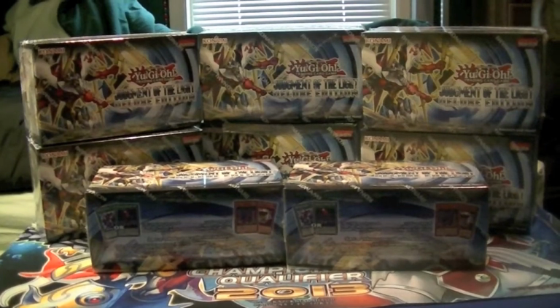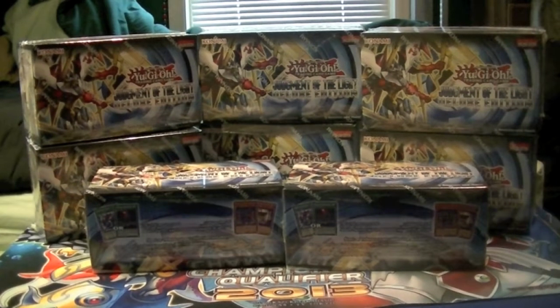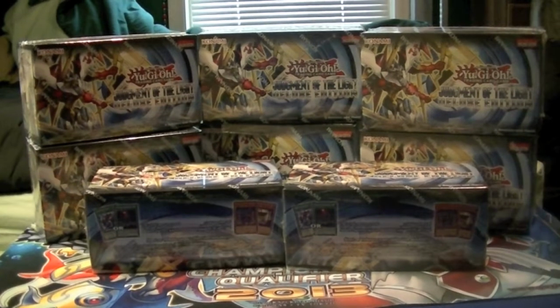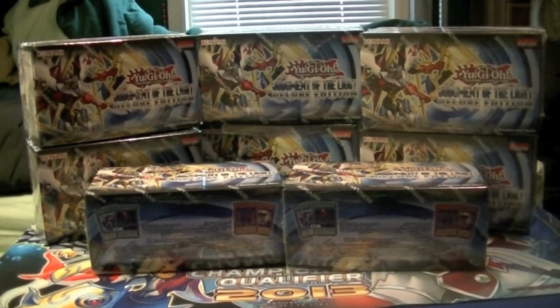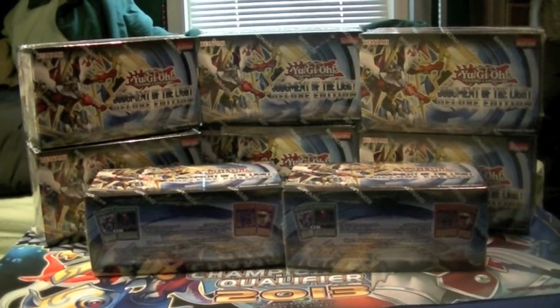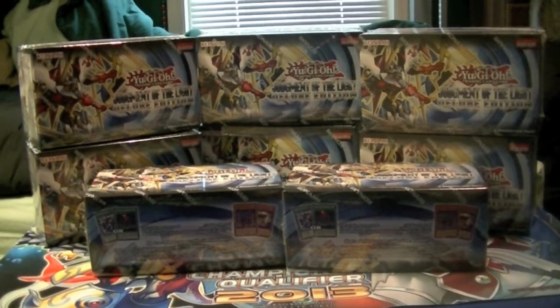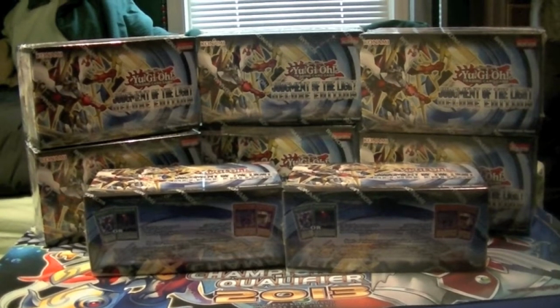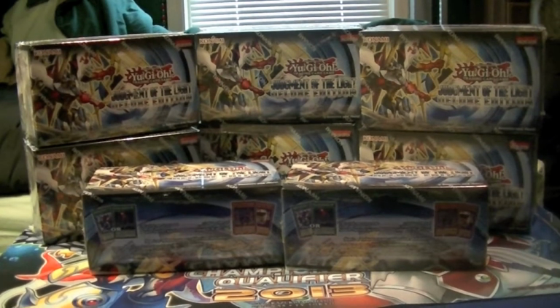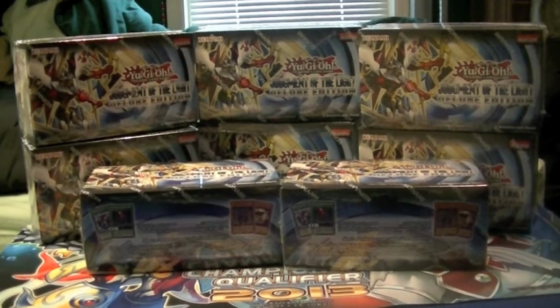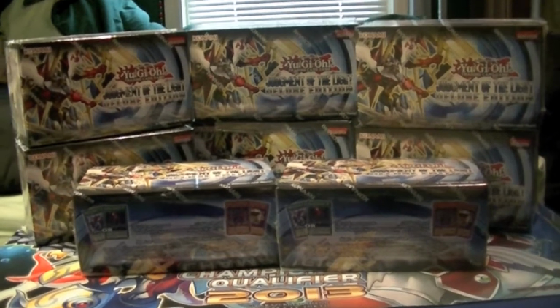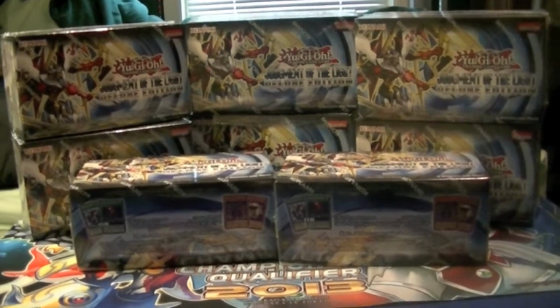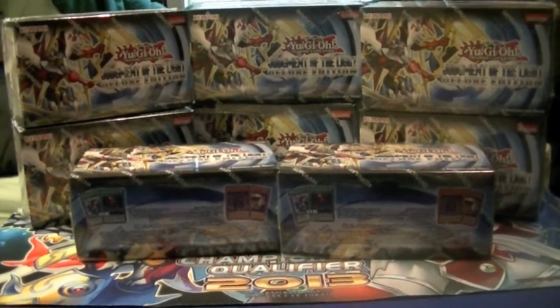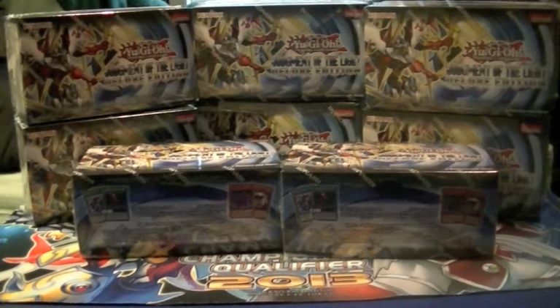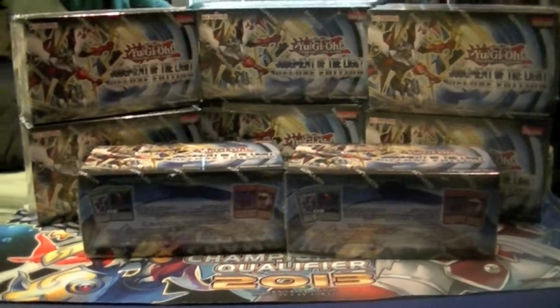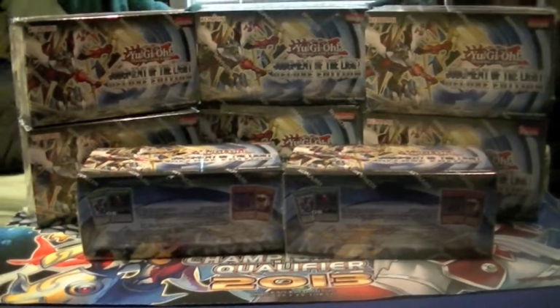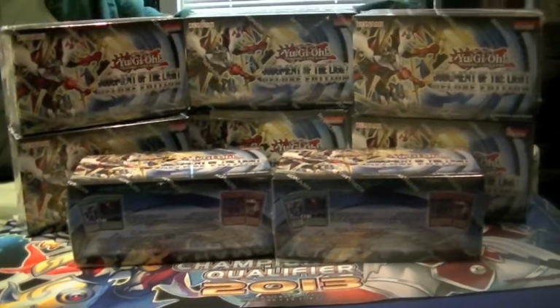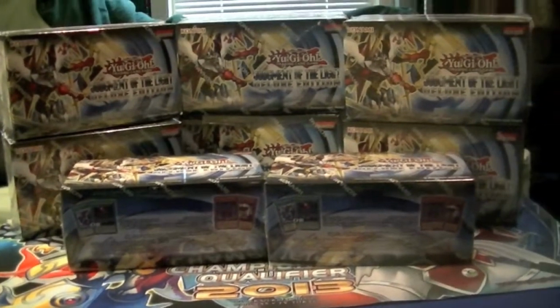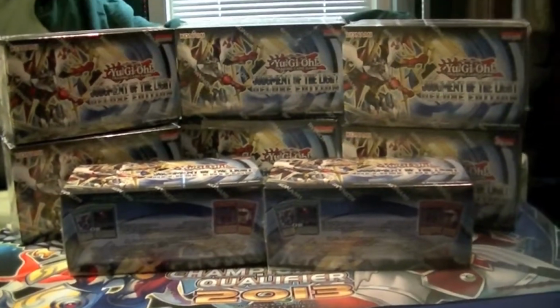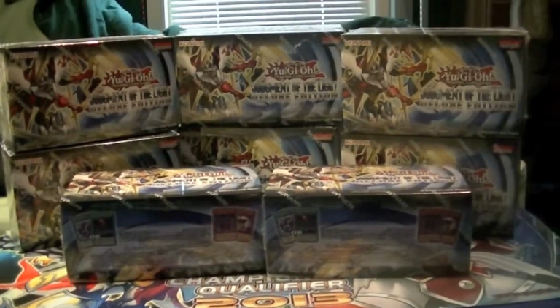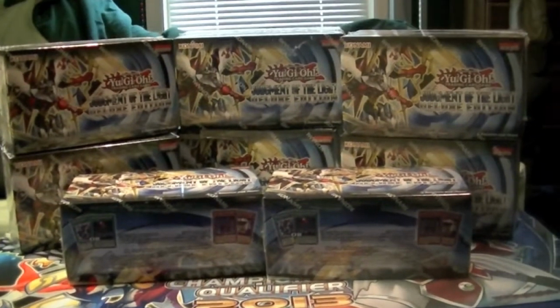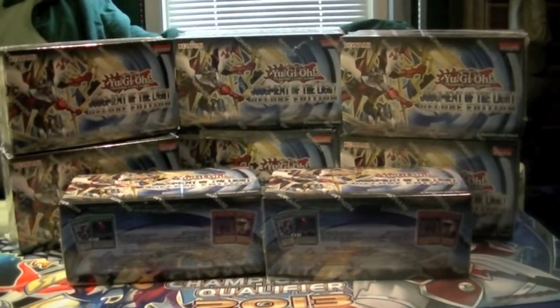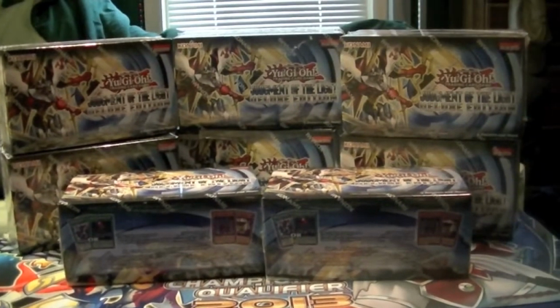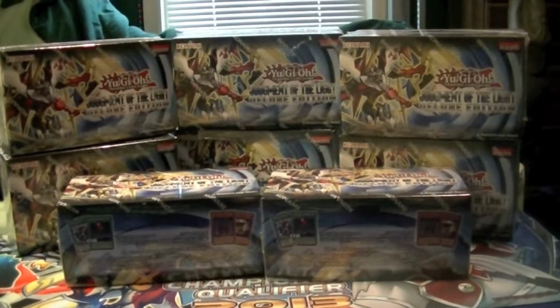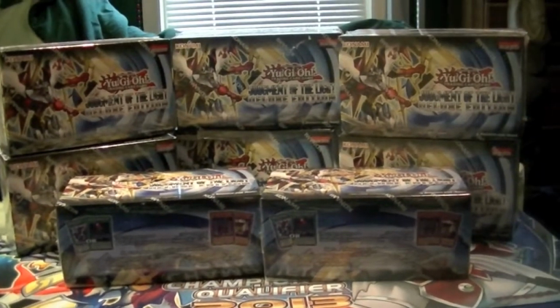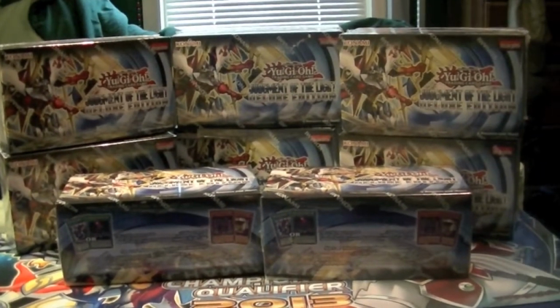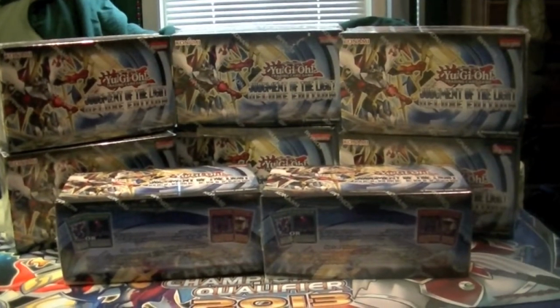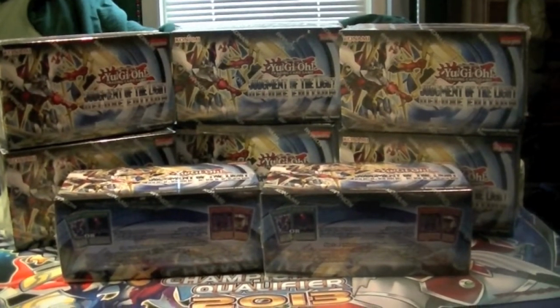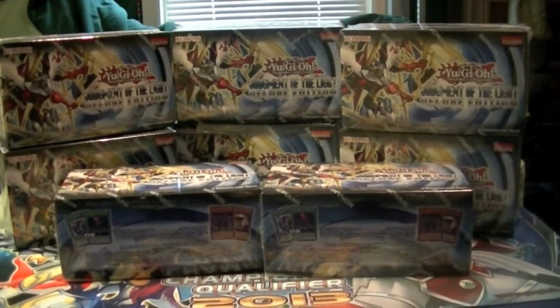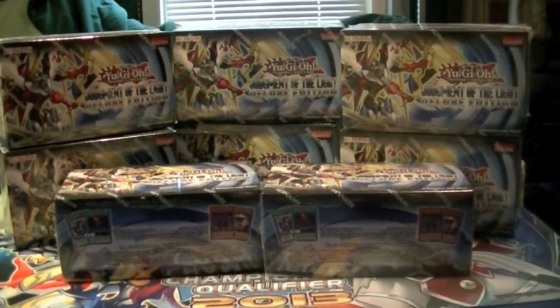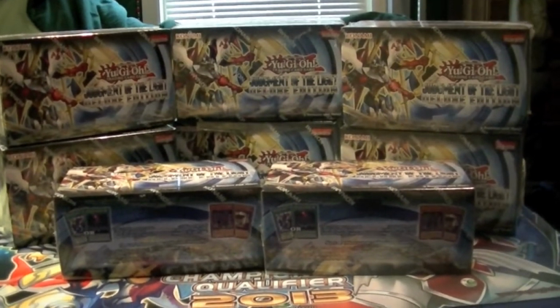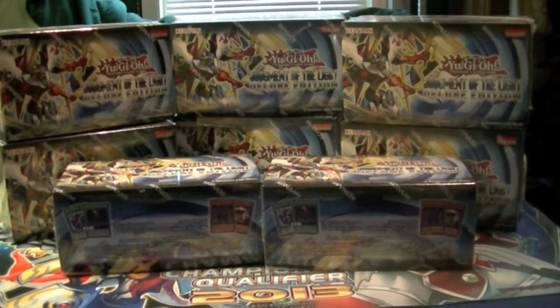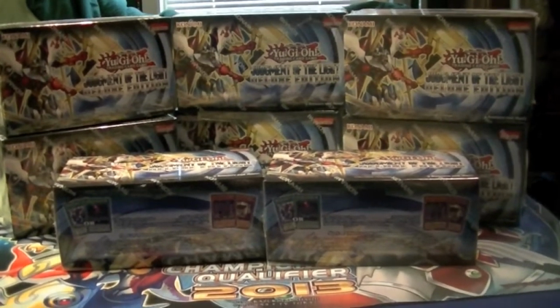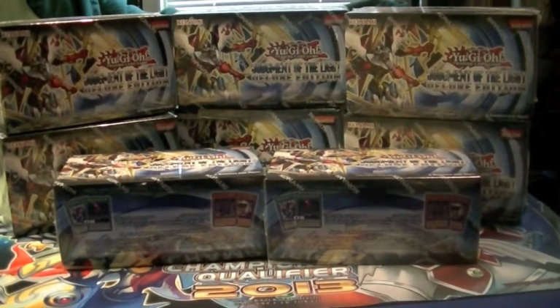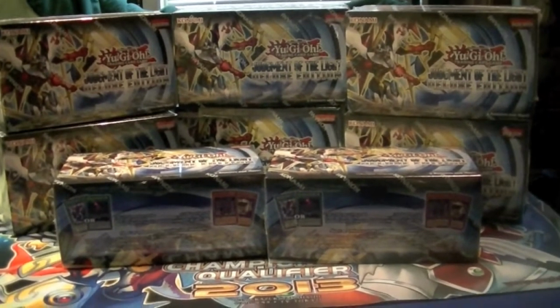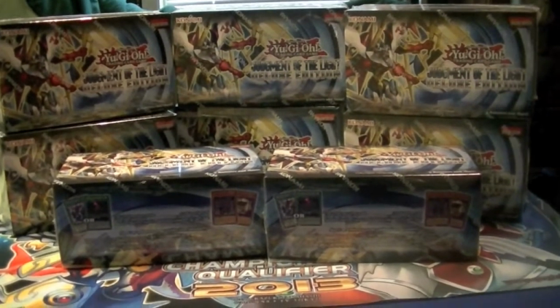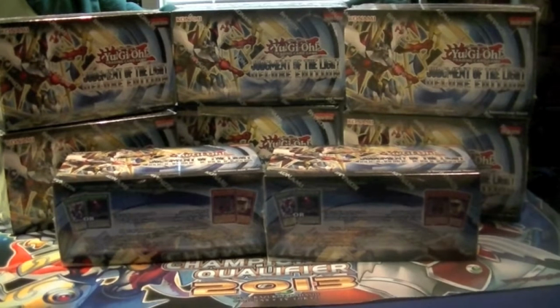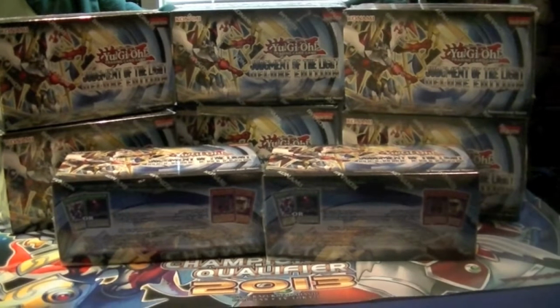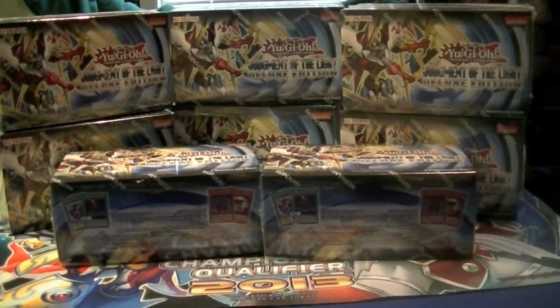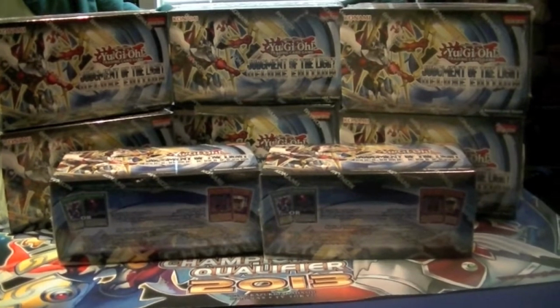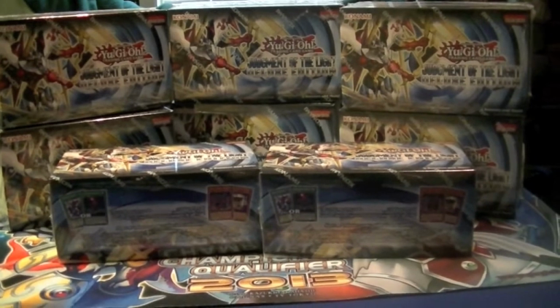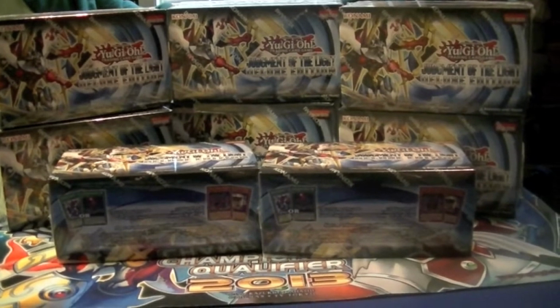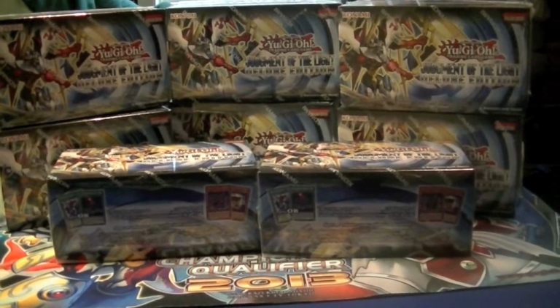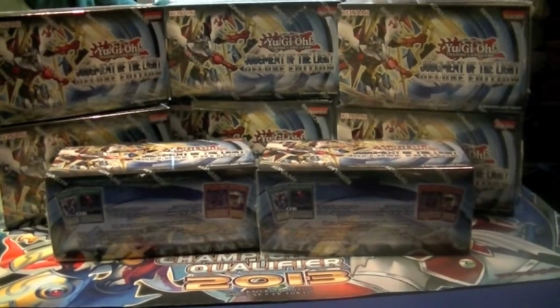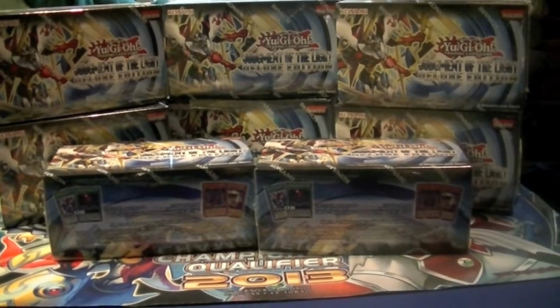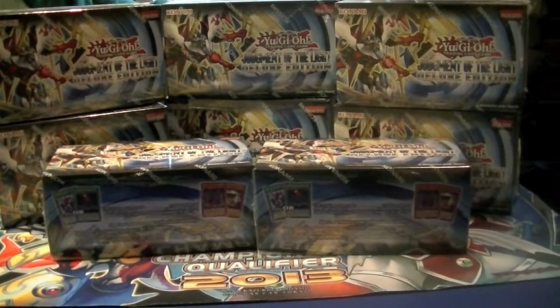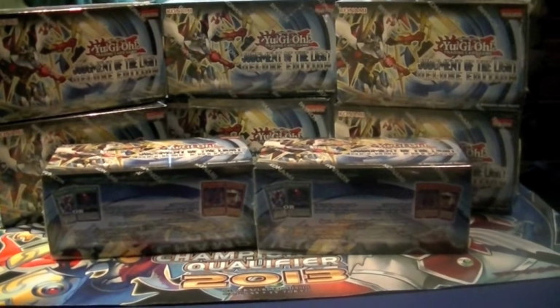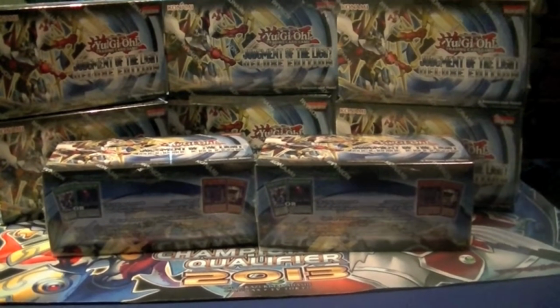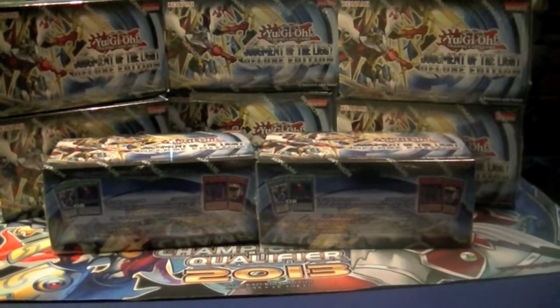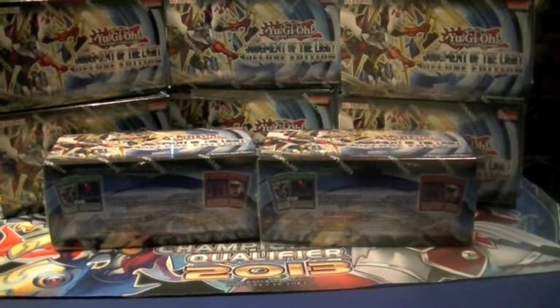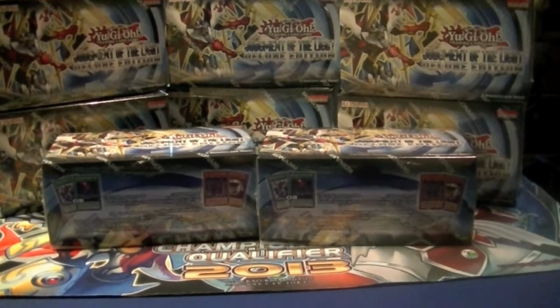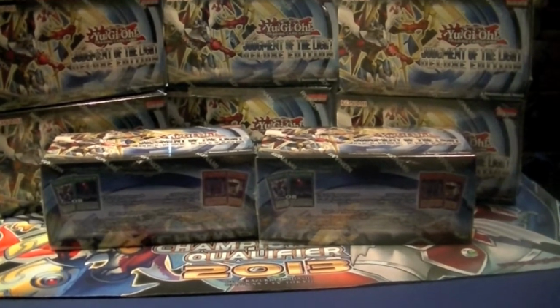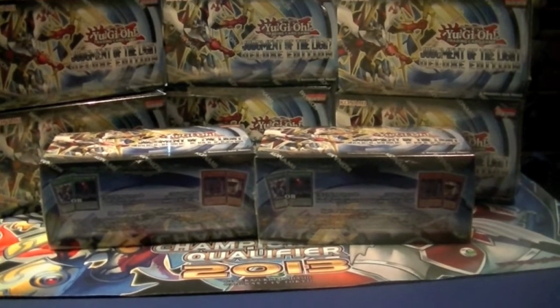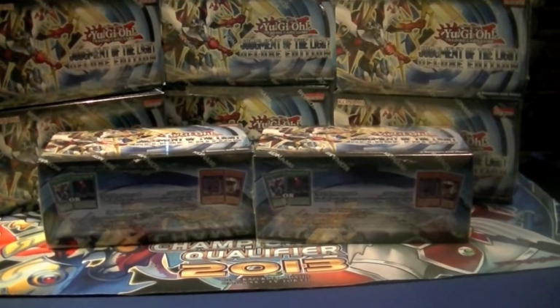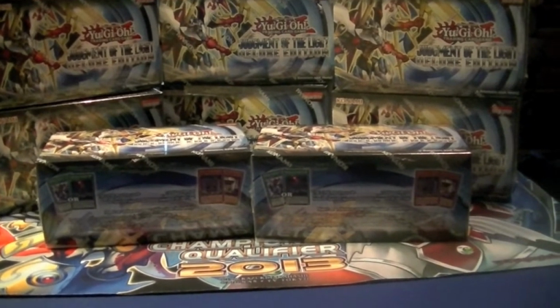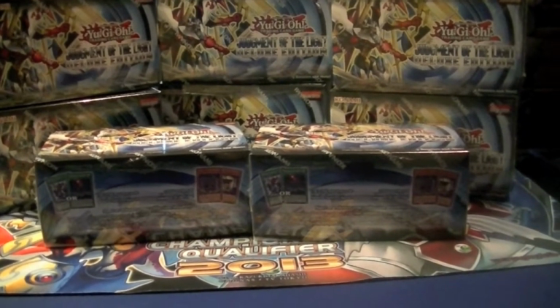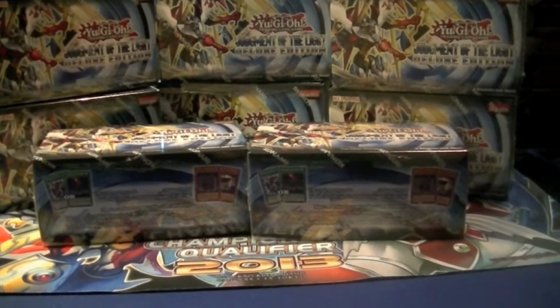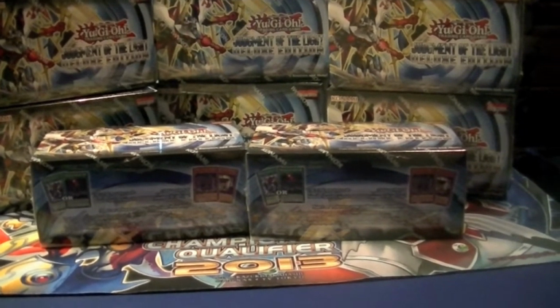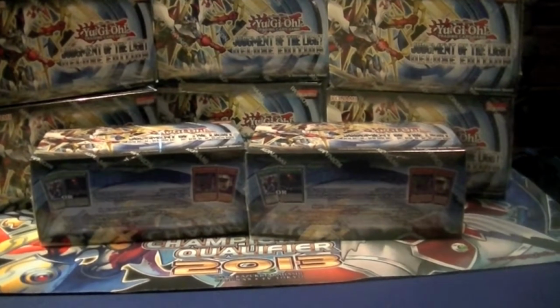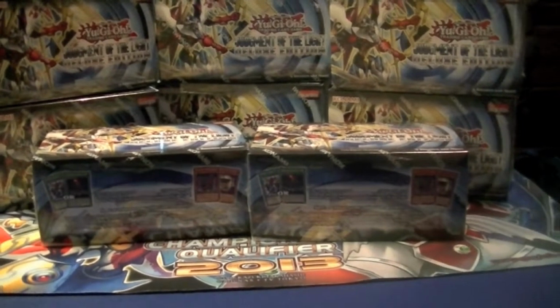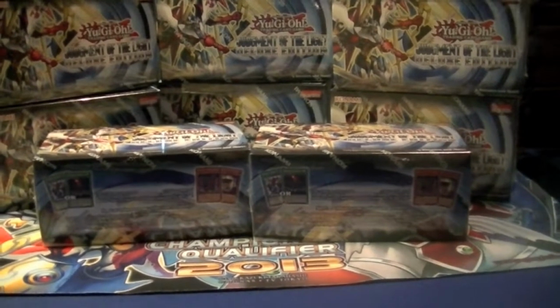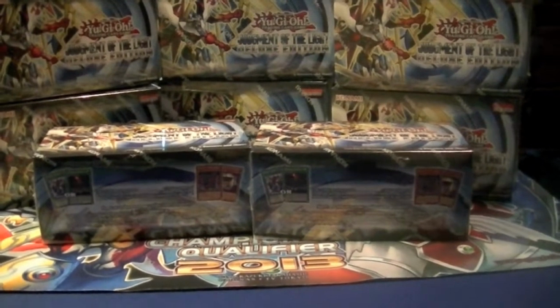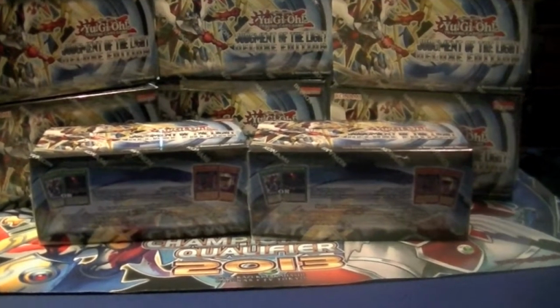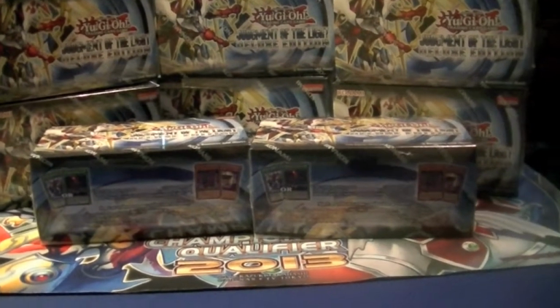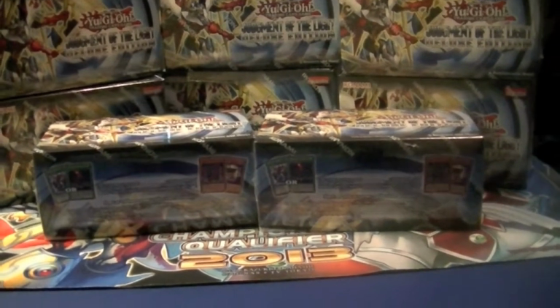Ladies and gentlemen, boys and girls, children of all ages — Hidden Dragon brings to you a case of Judgment of the Light Deluxe Edition.